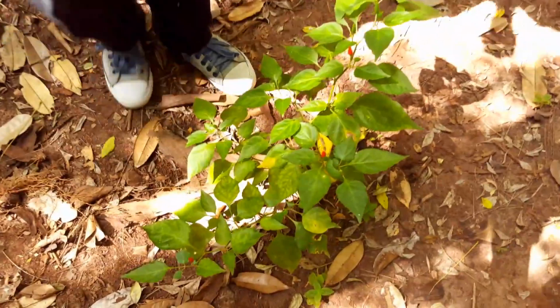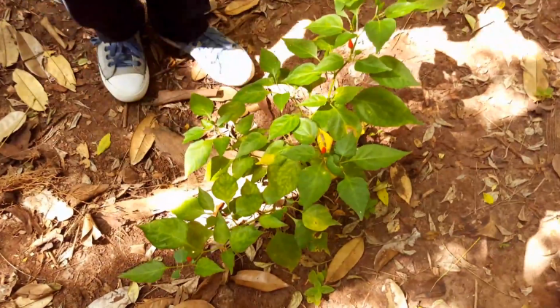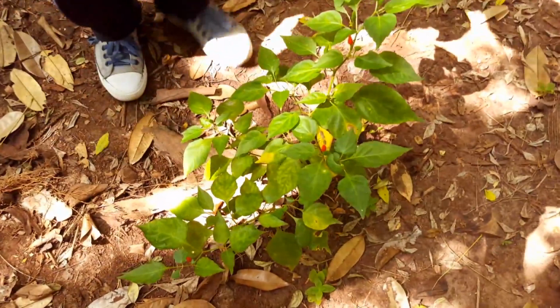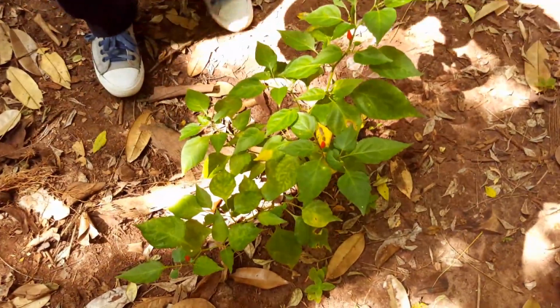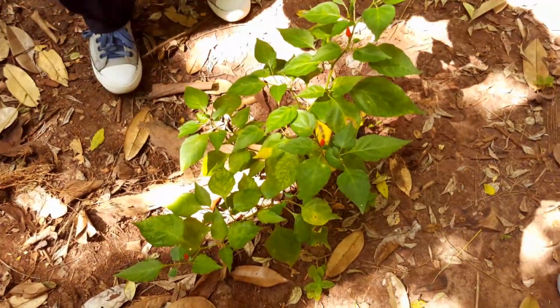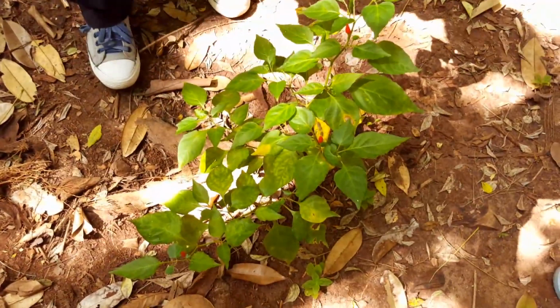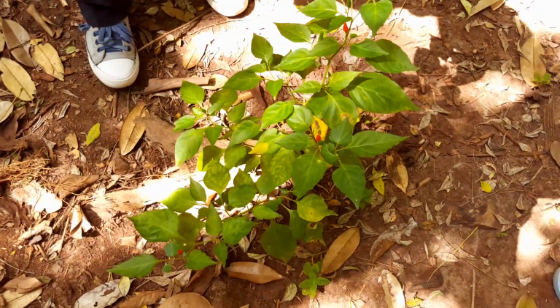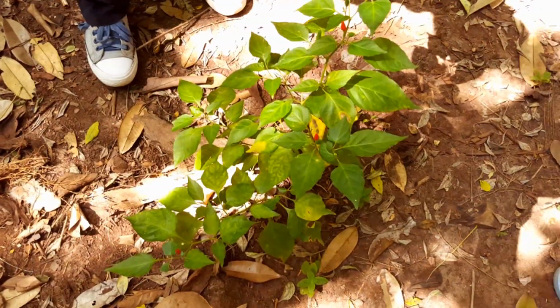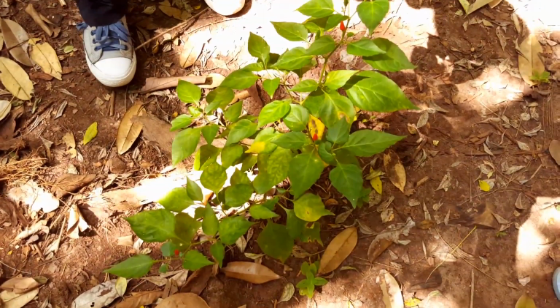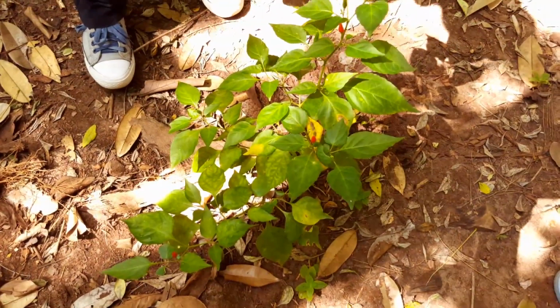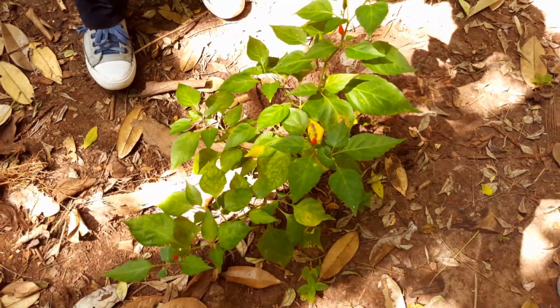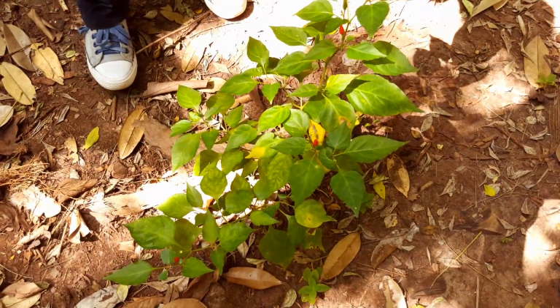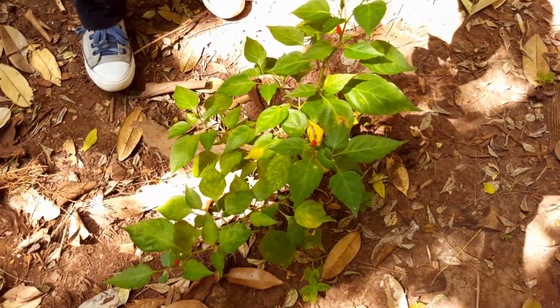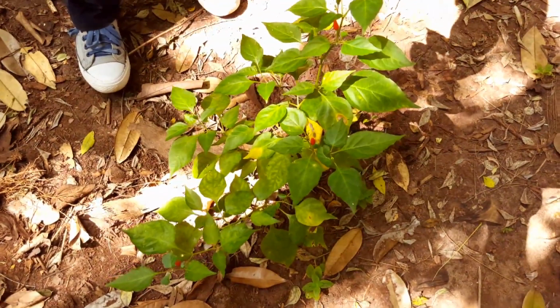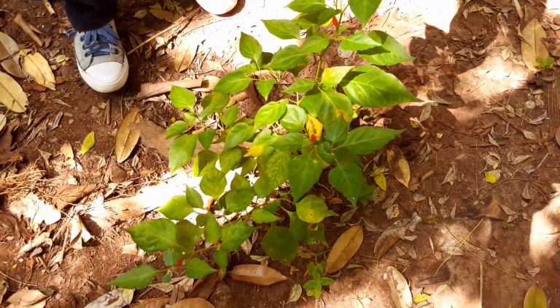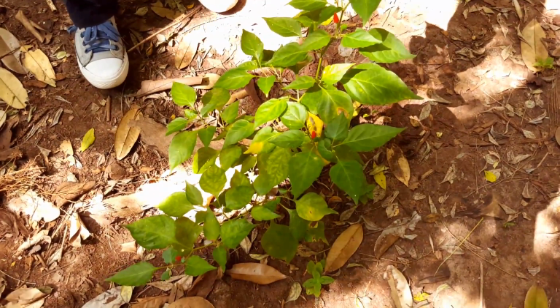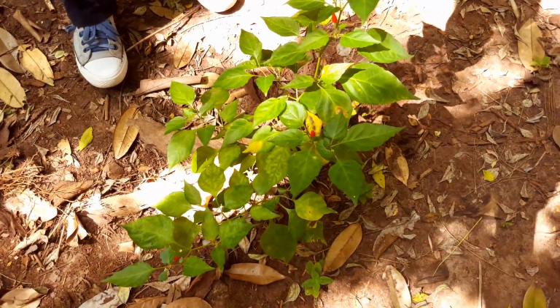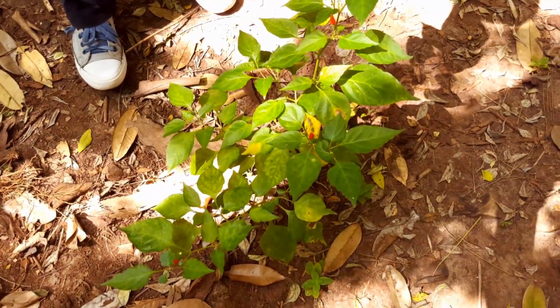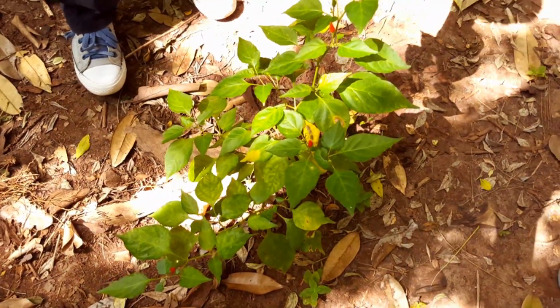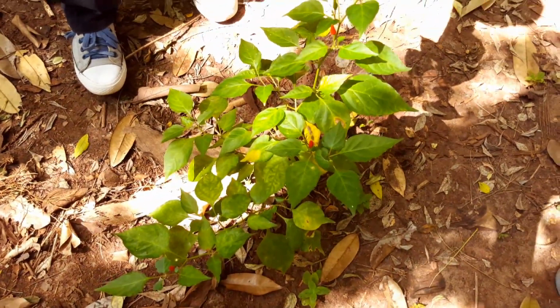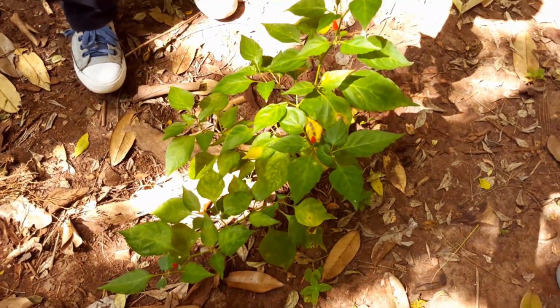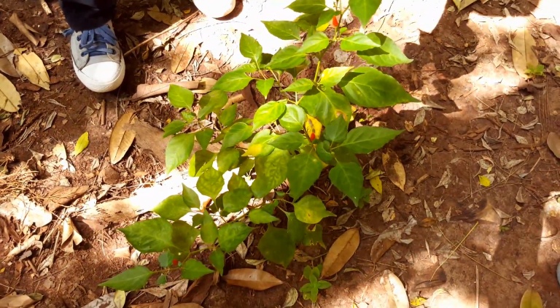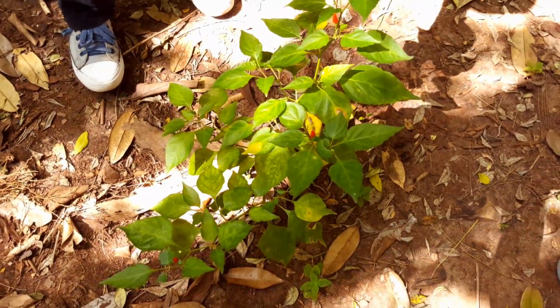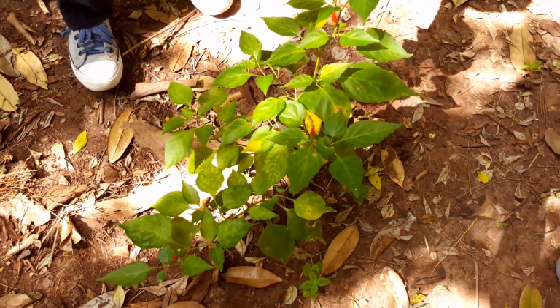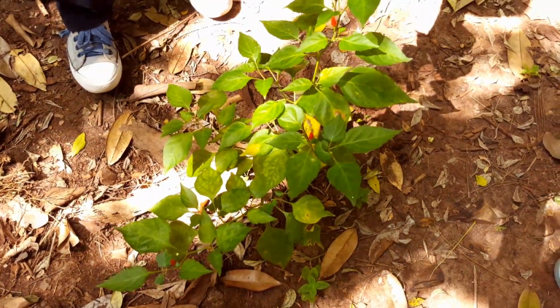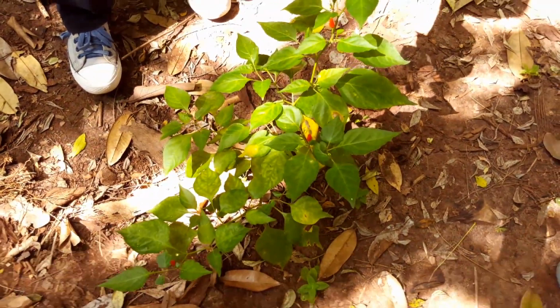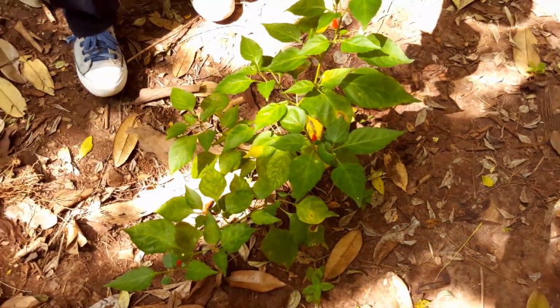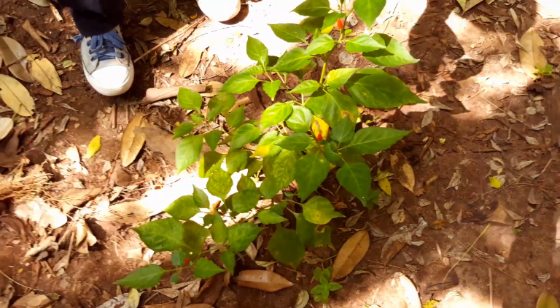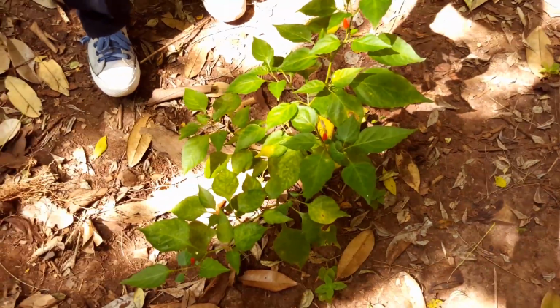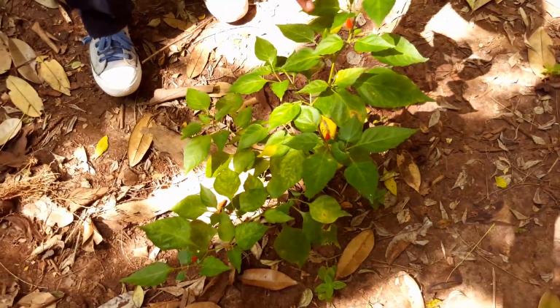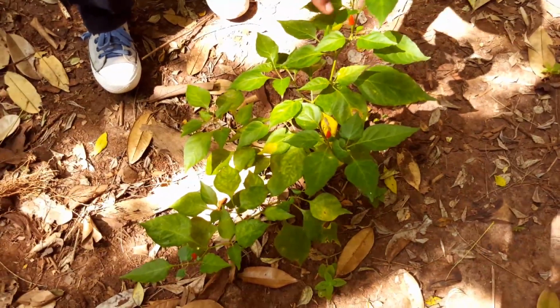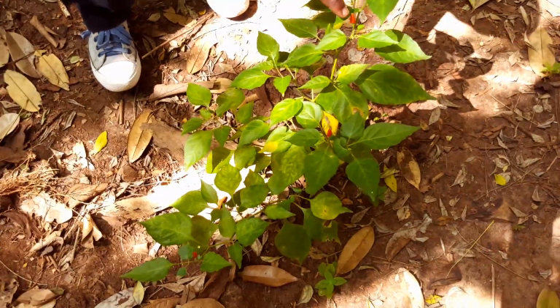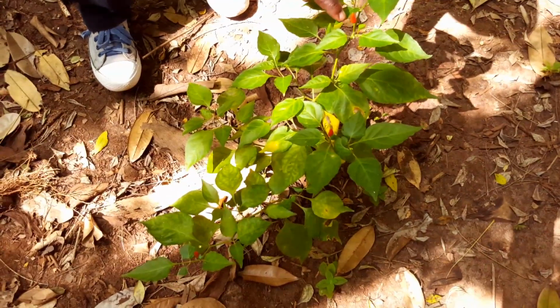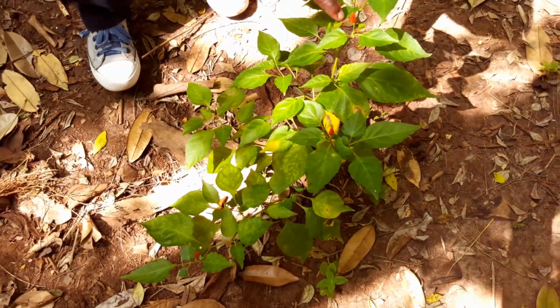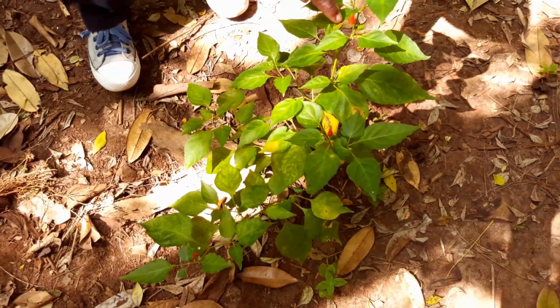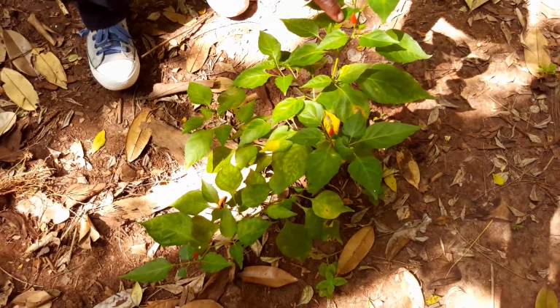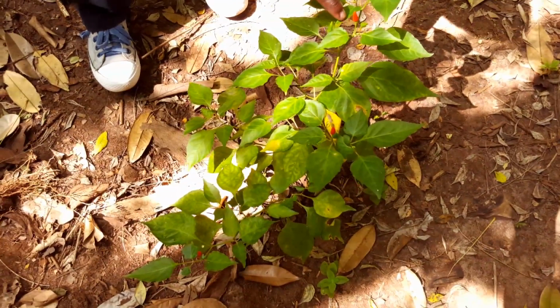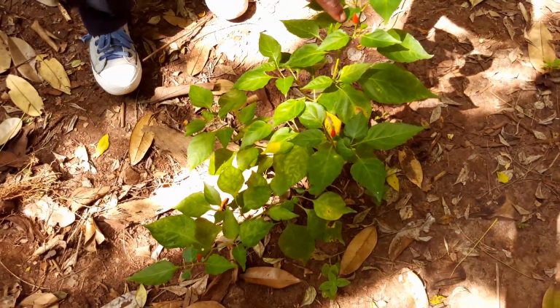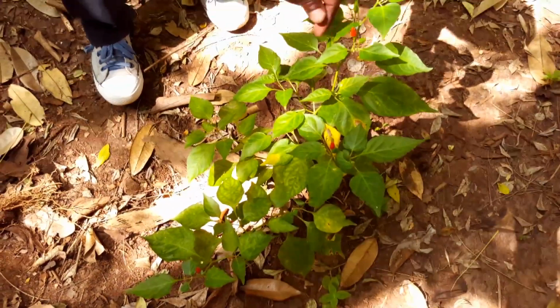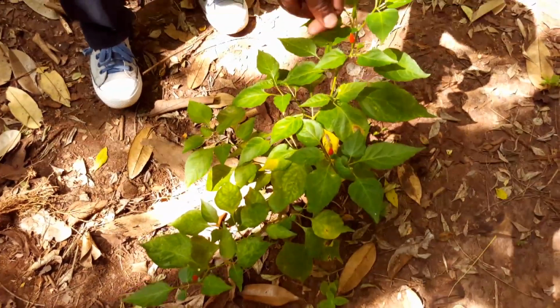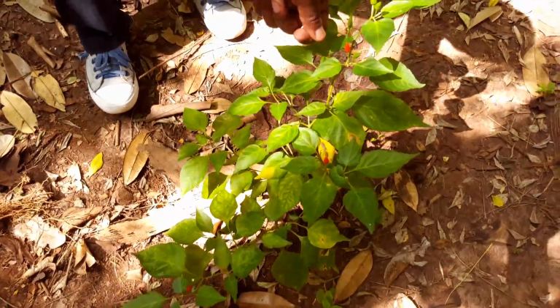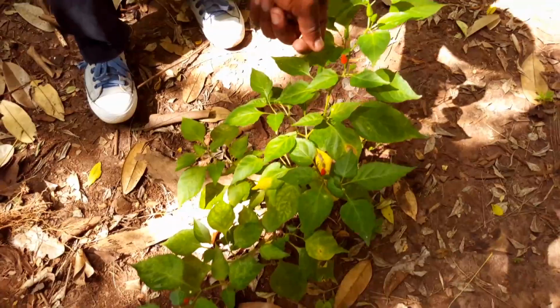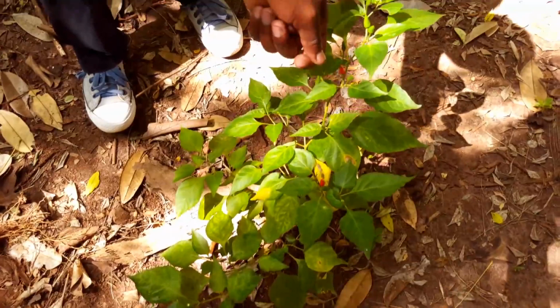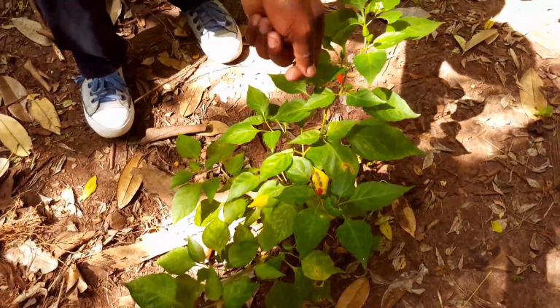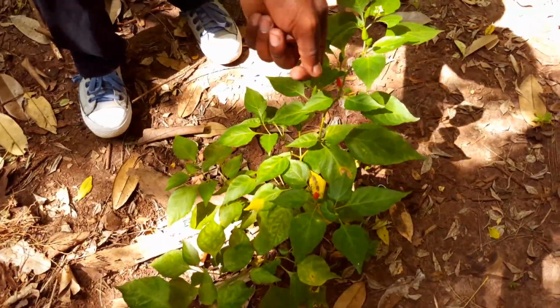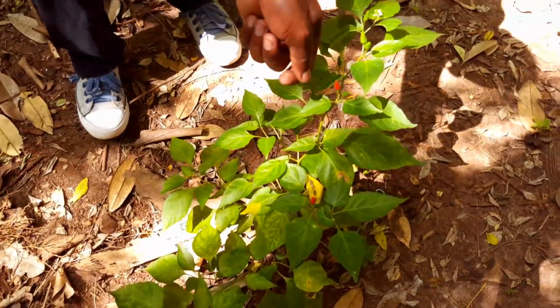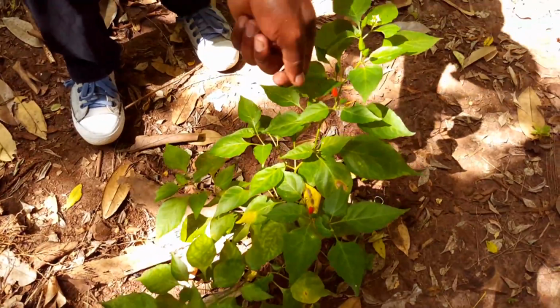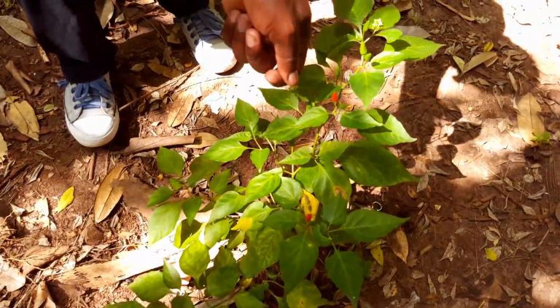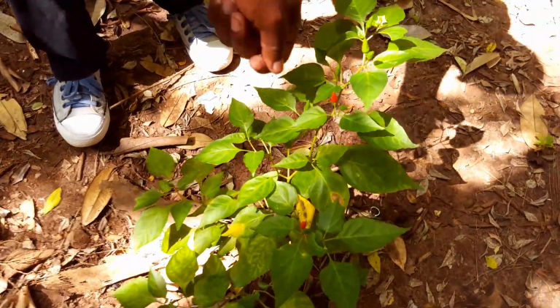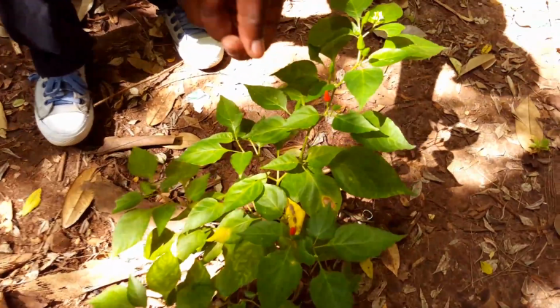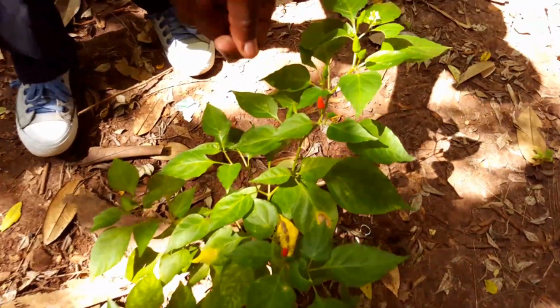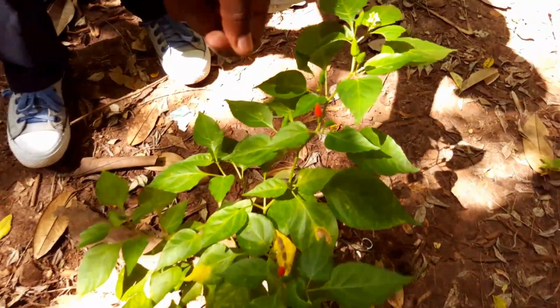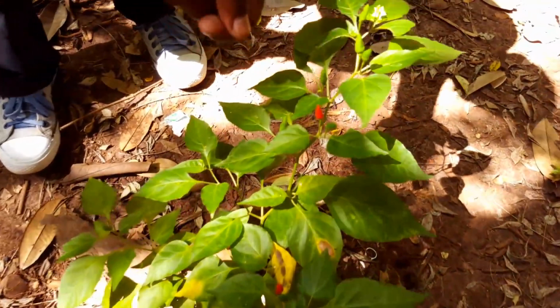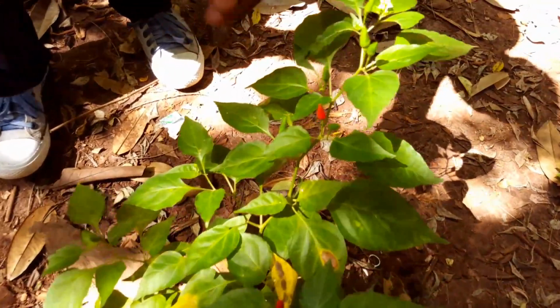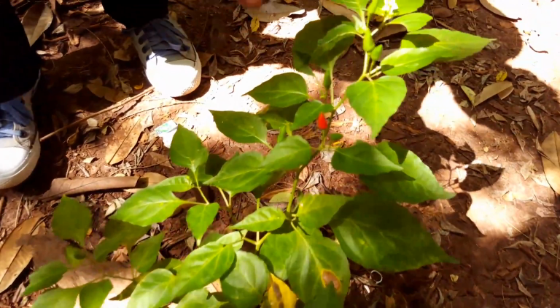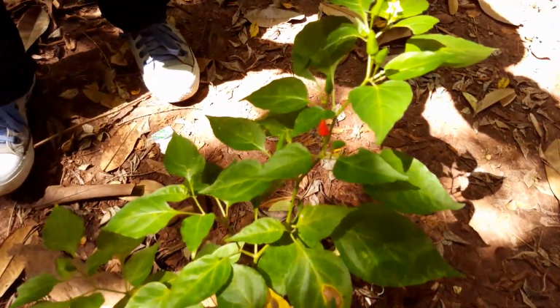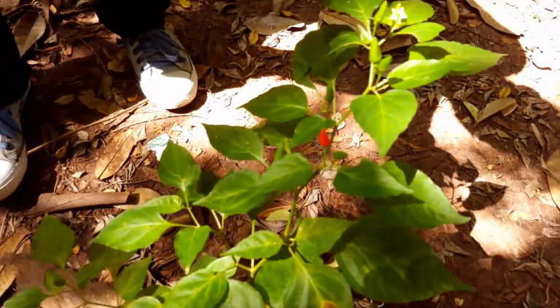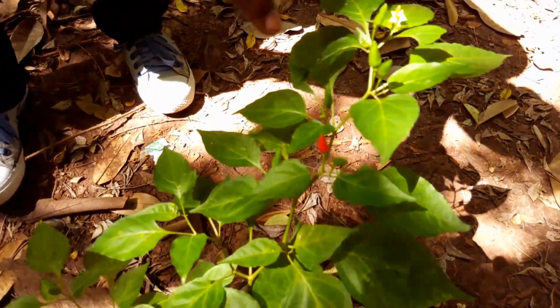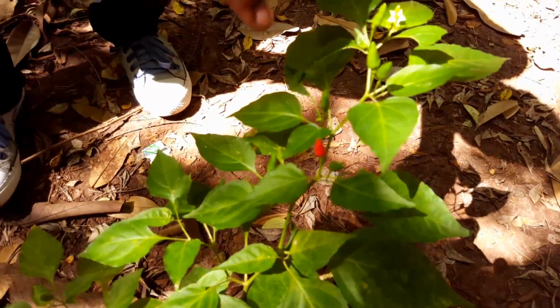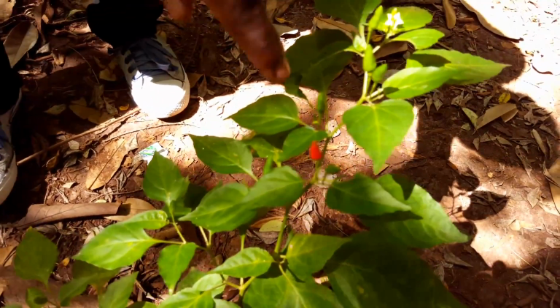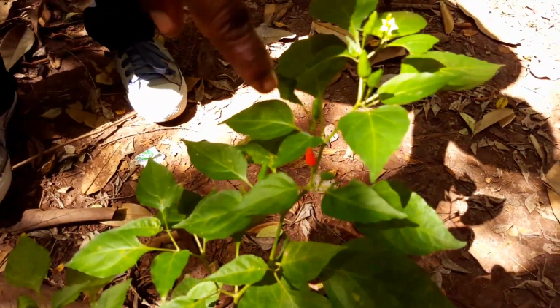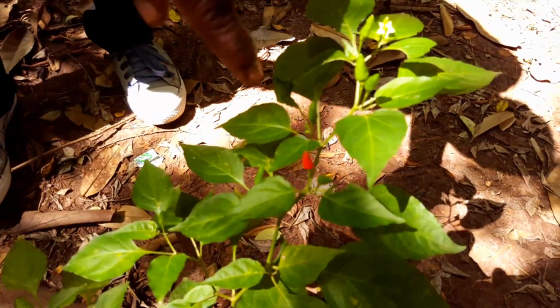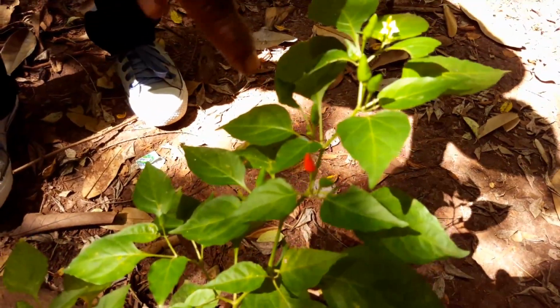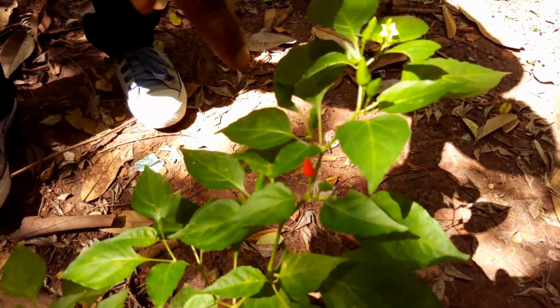This is a green one. This is ready — the time is ready to harvest. This is ready chili.